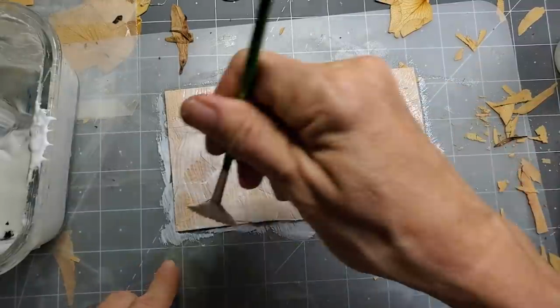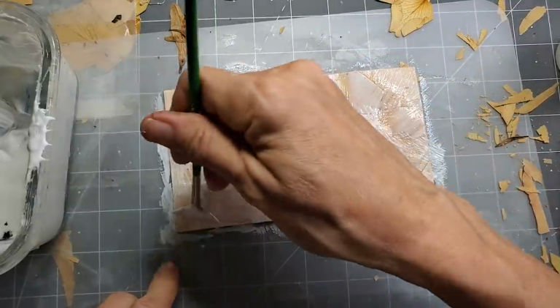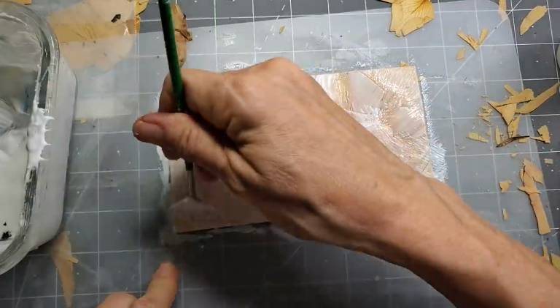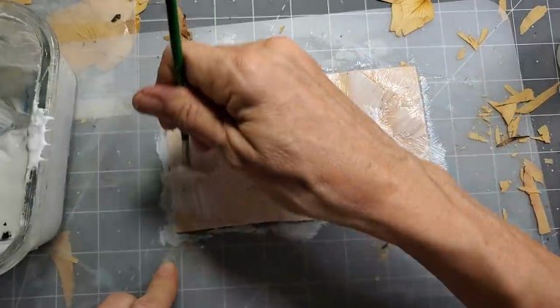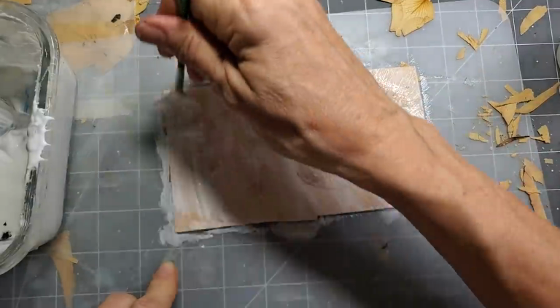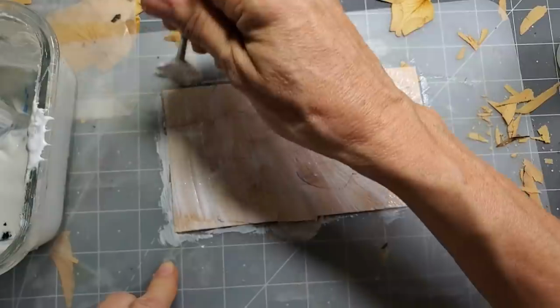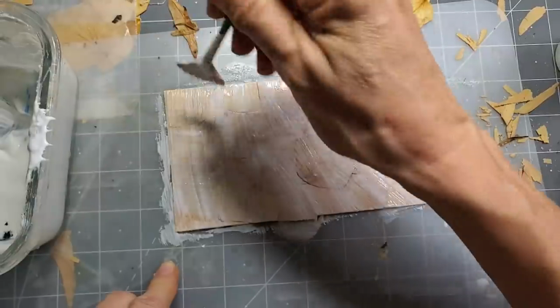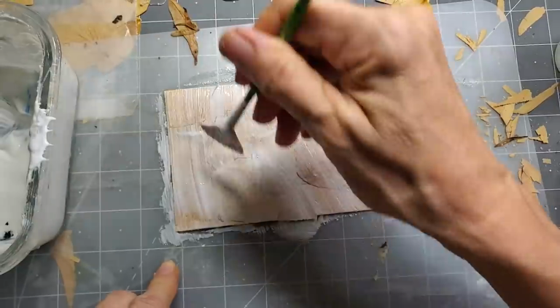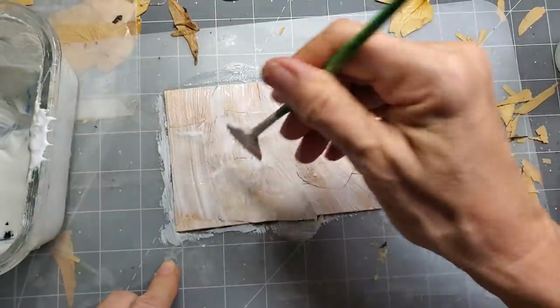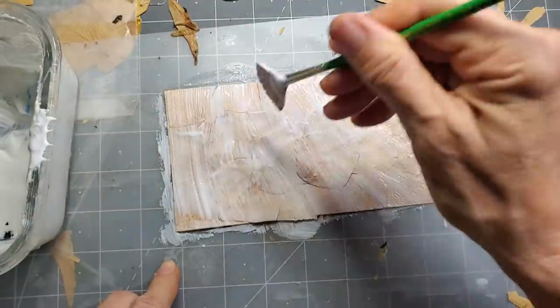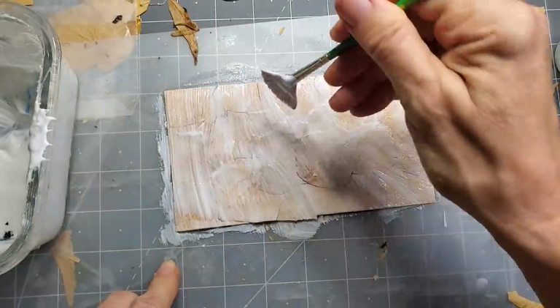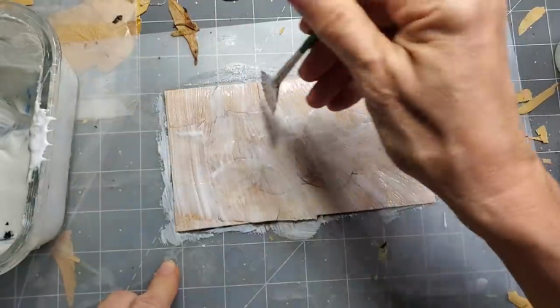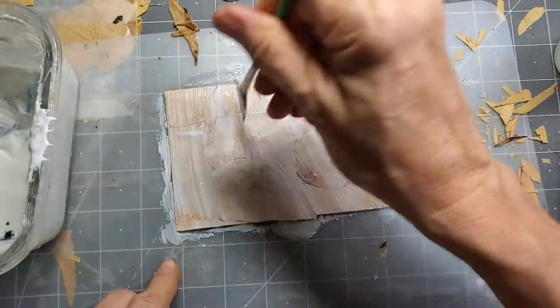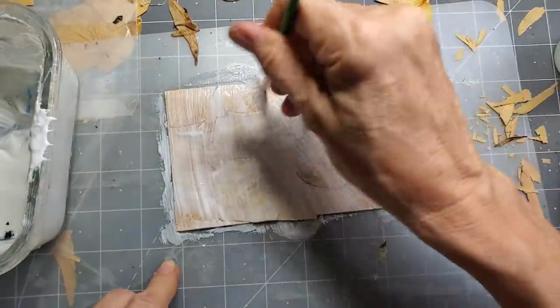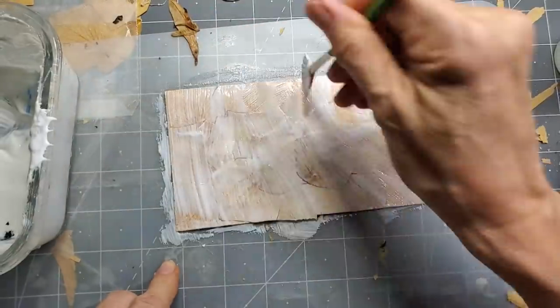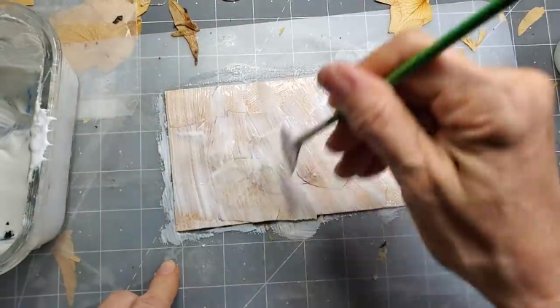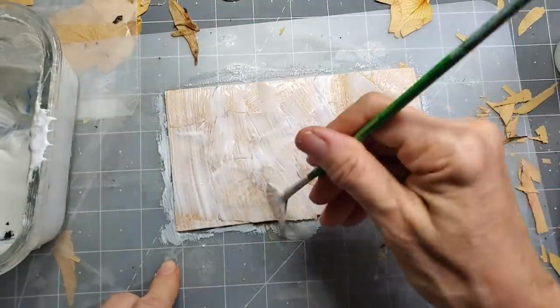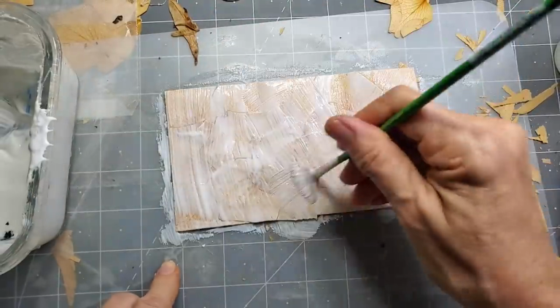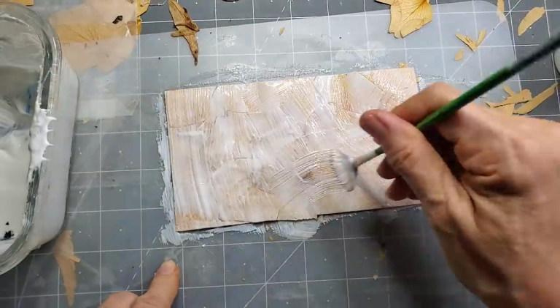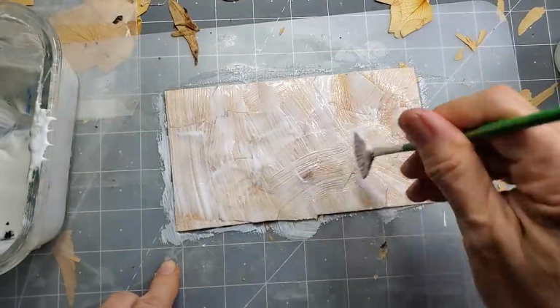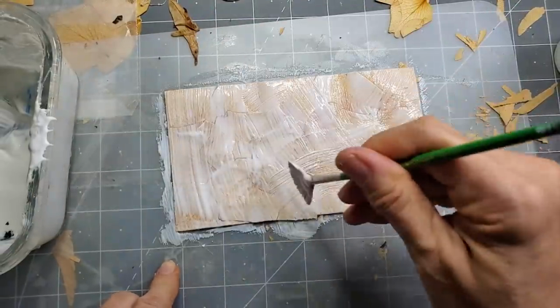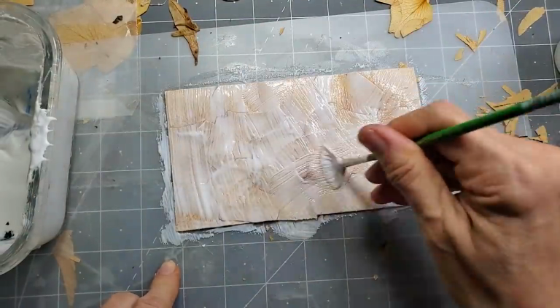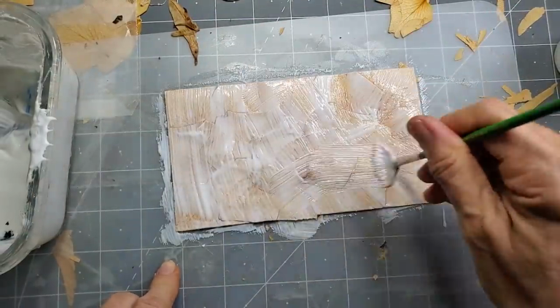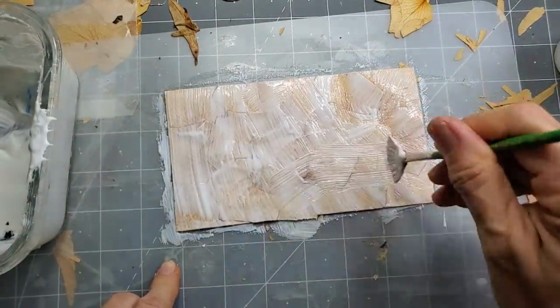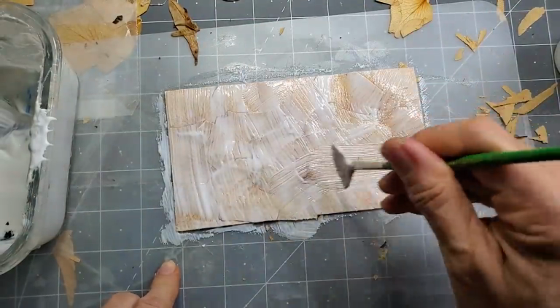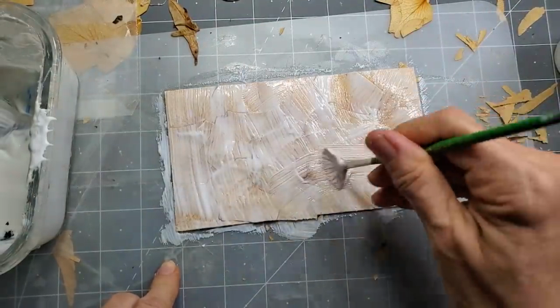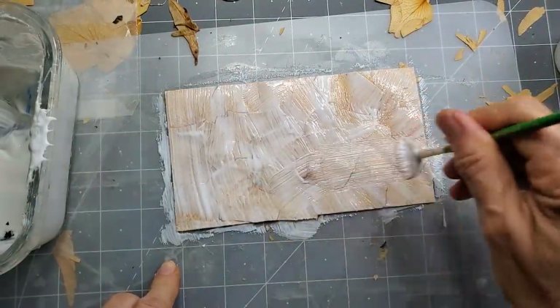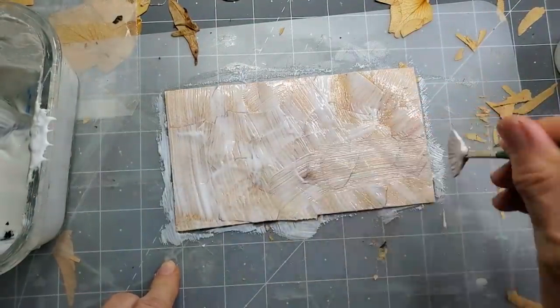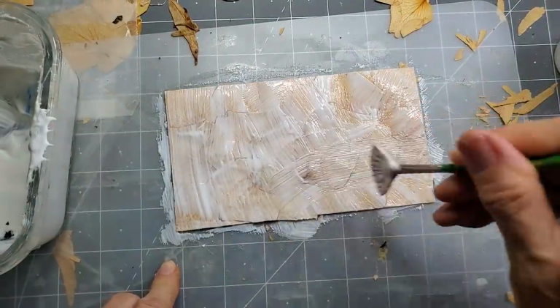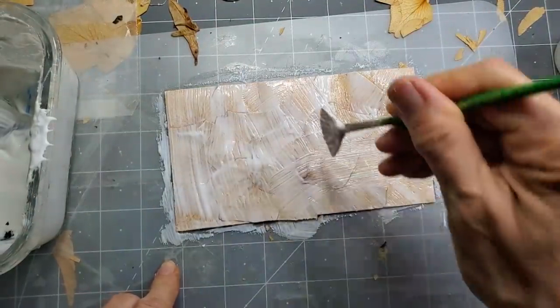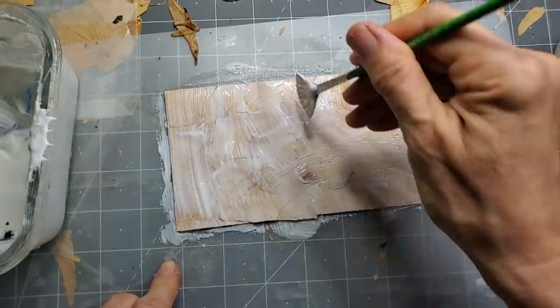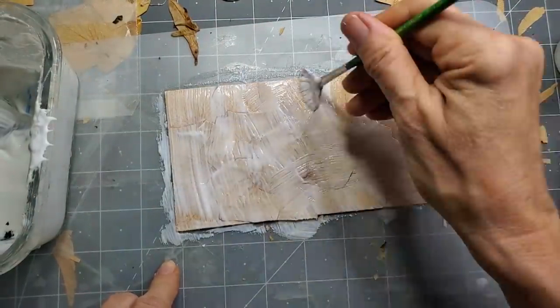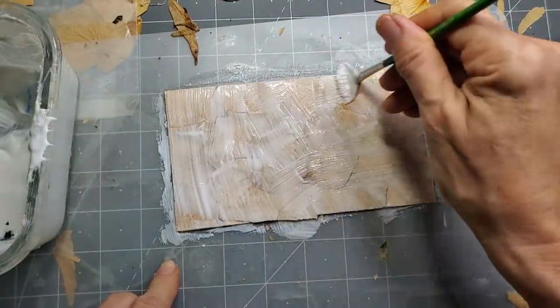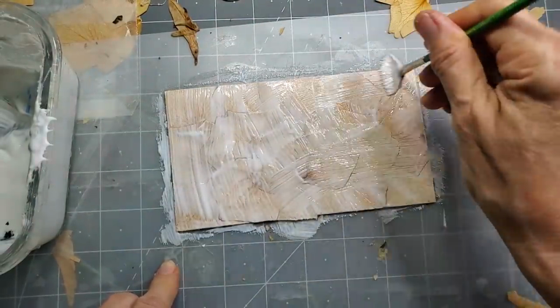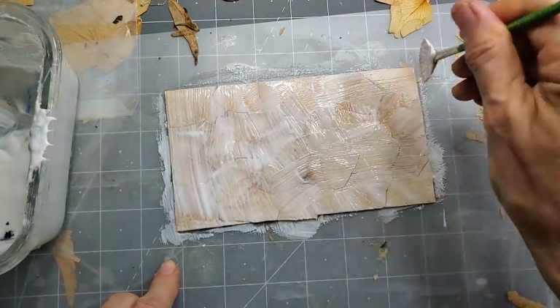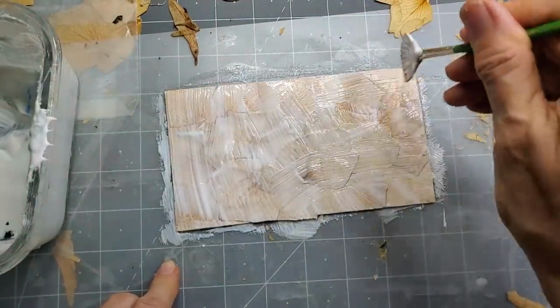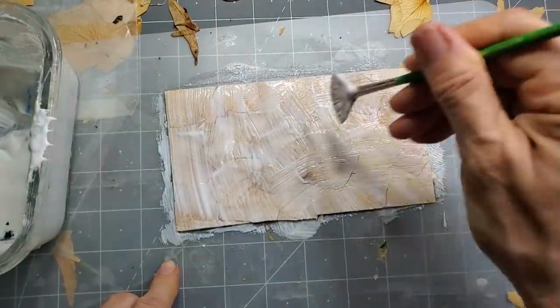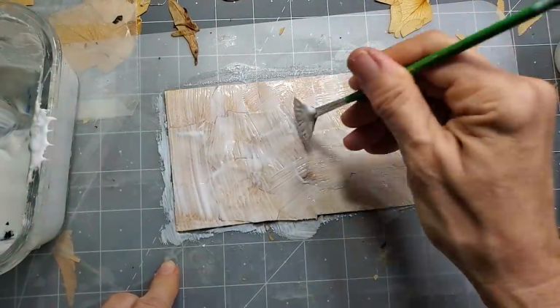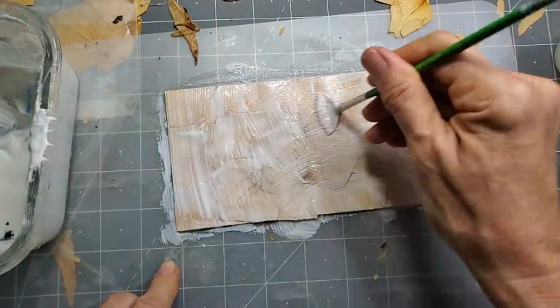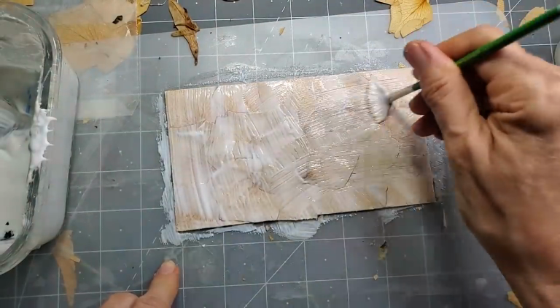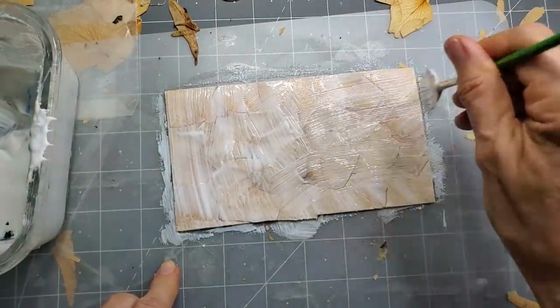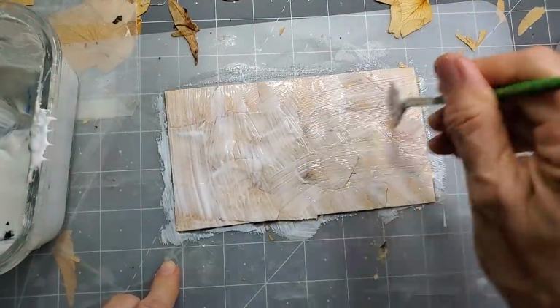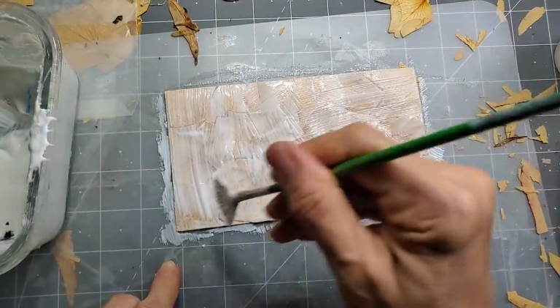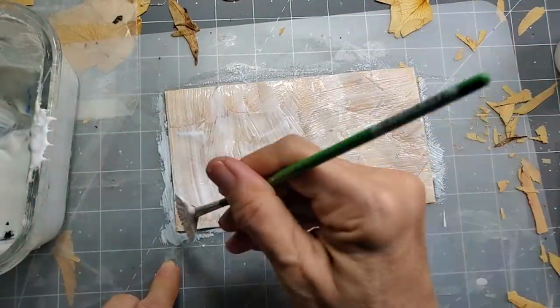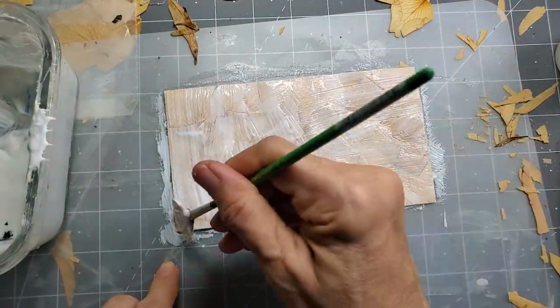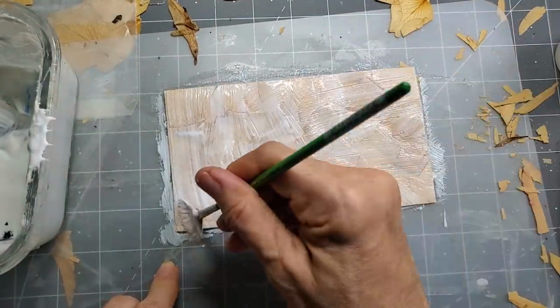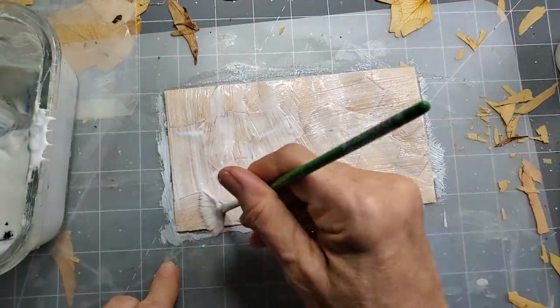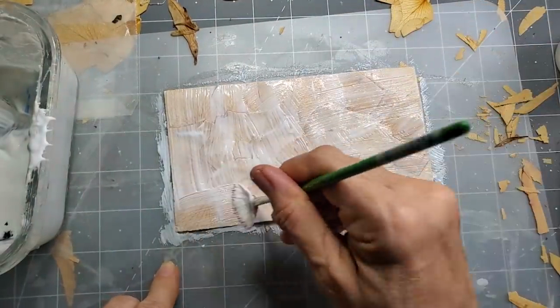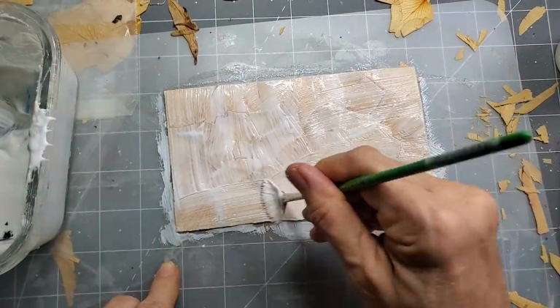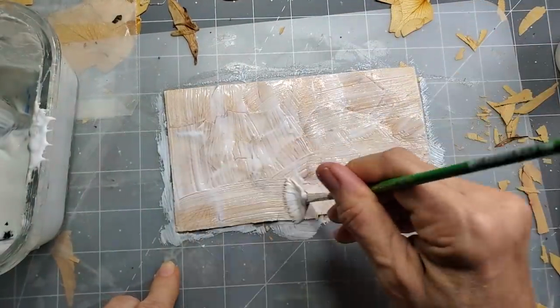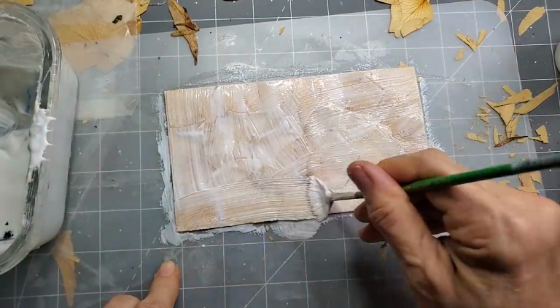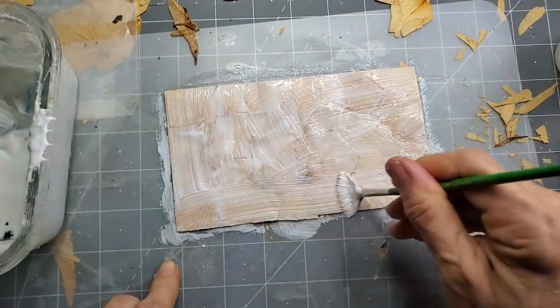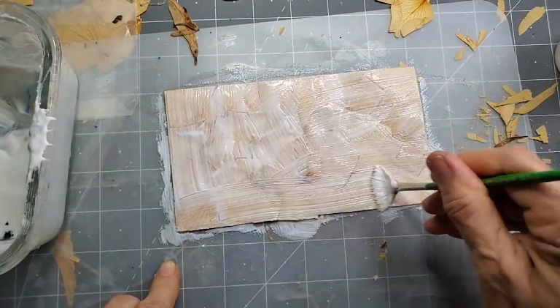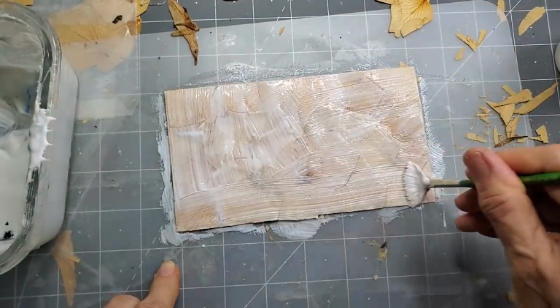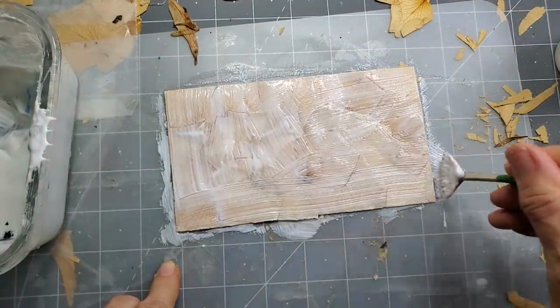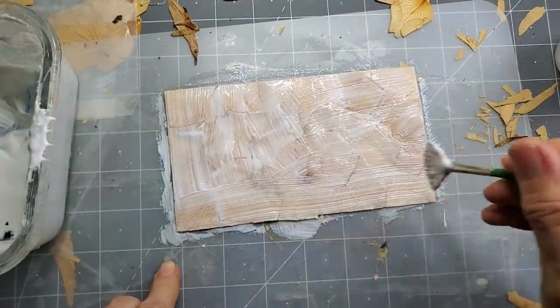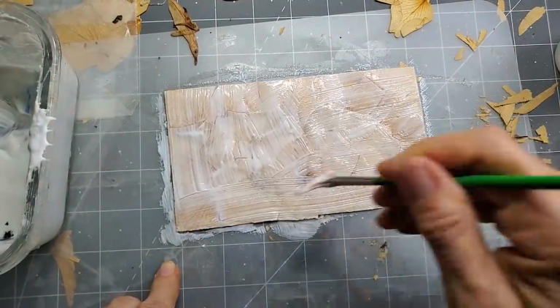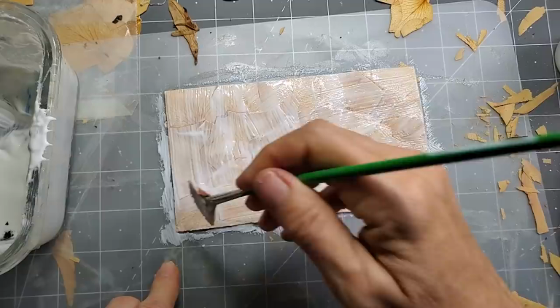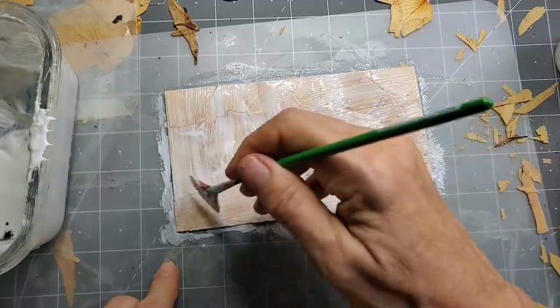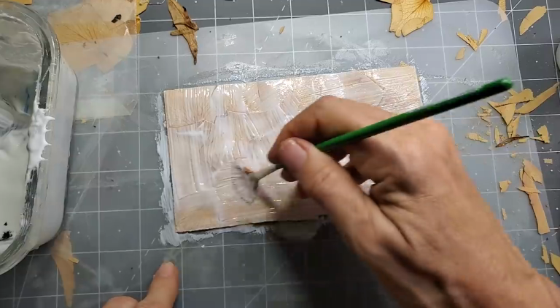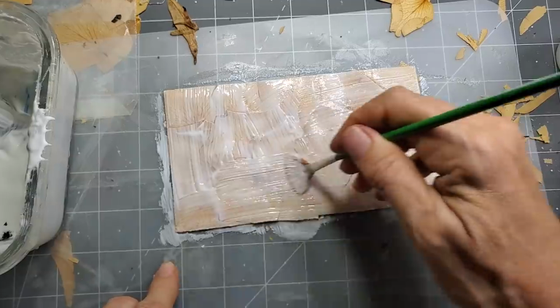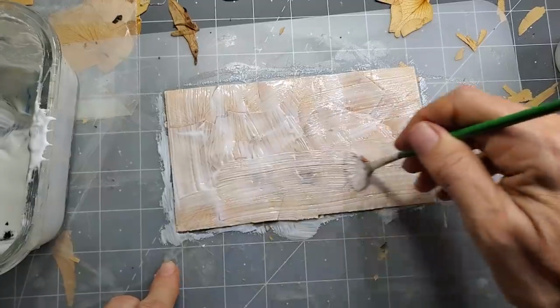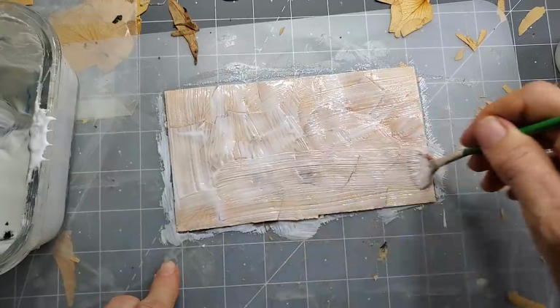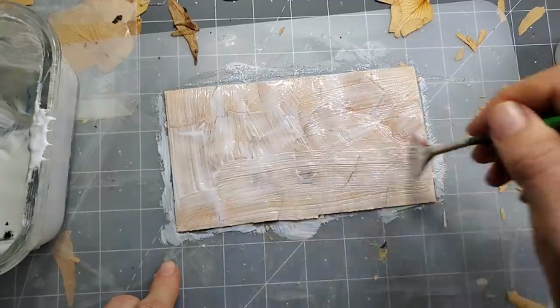All right, here we go. Yeah, that's pretty good. So now we just got to wait for that to dry.